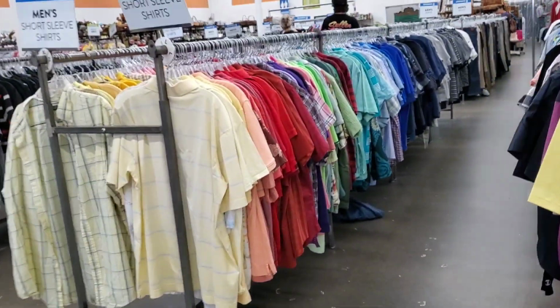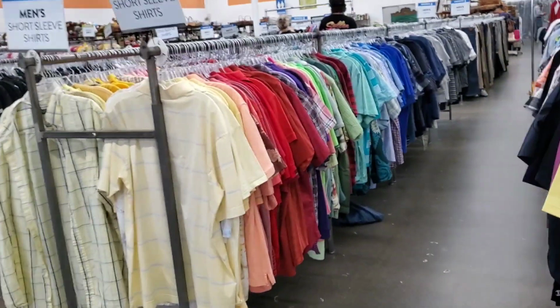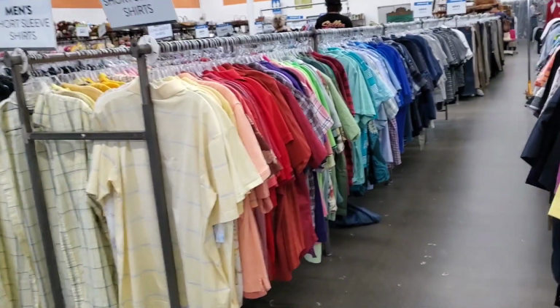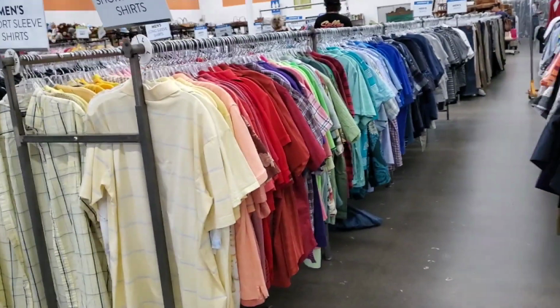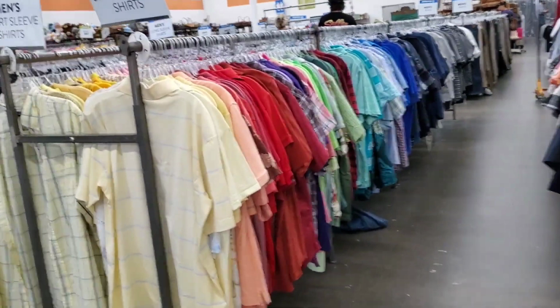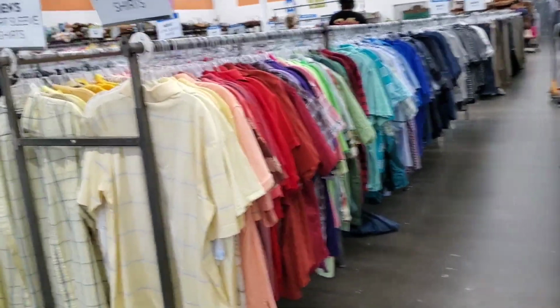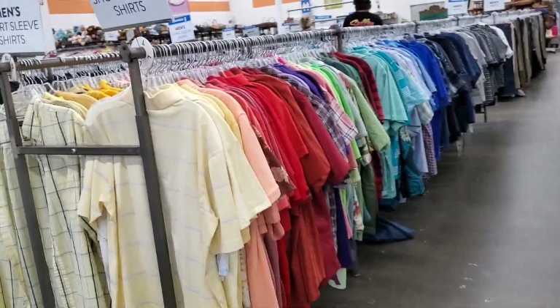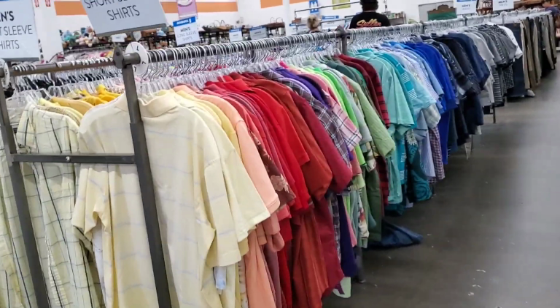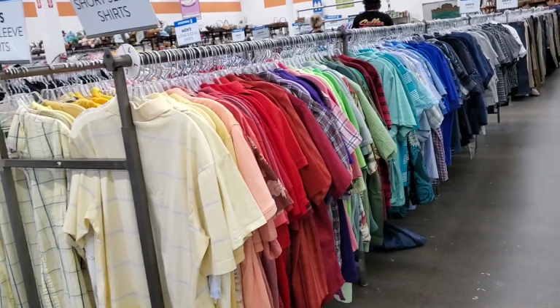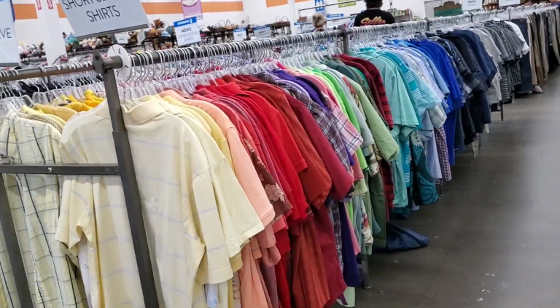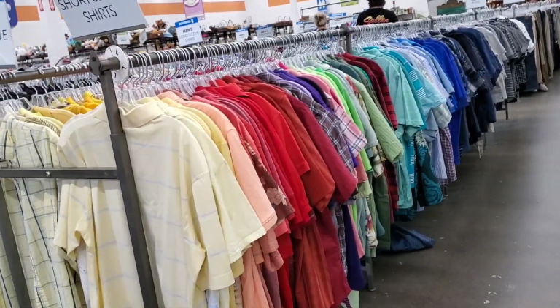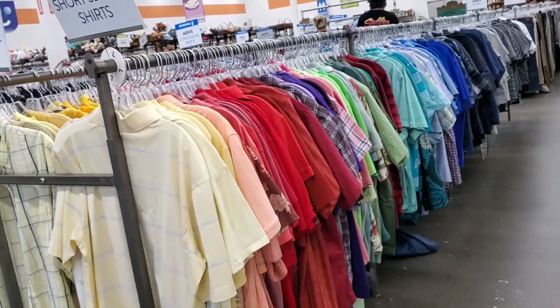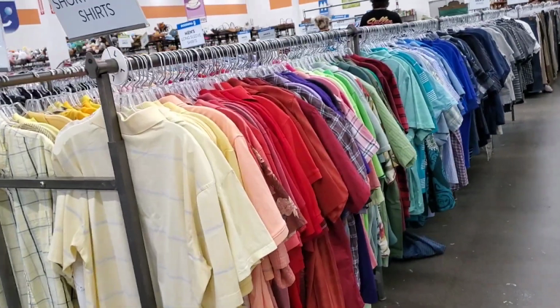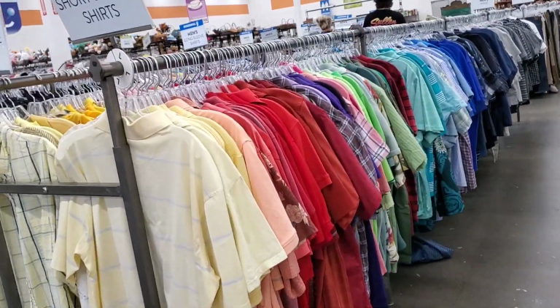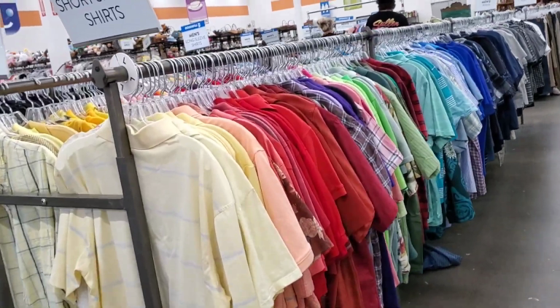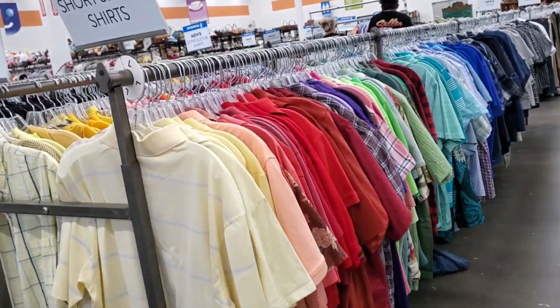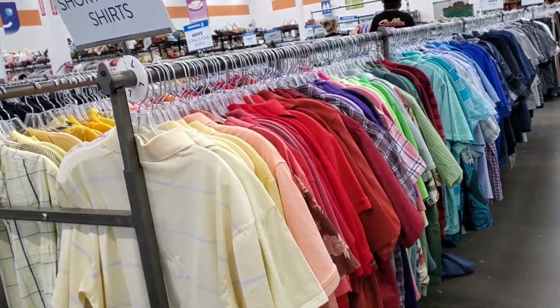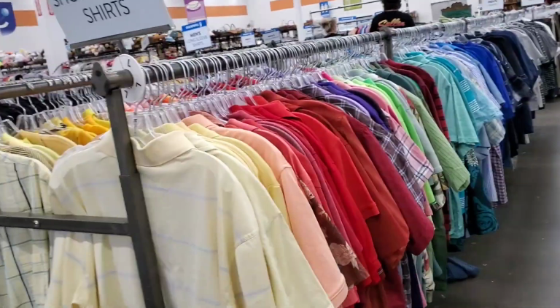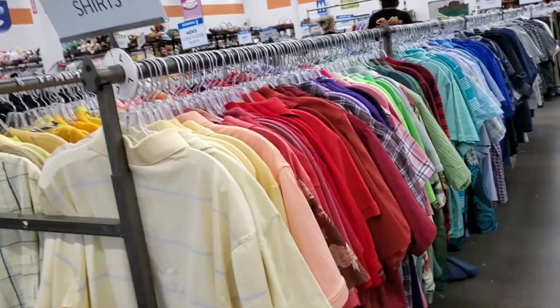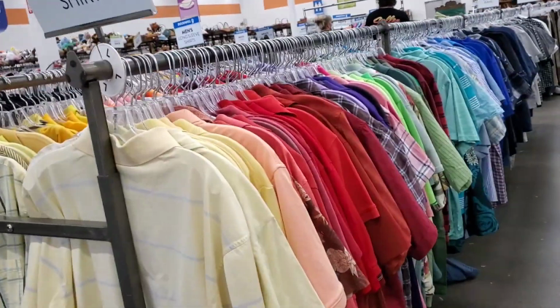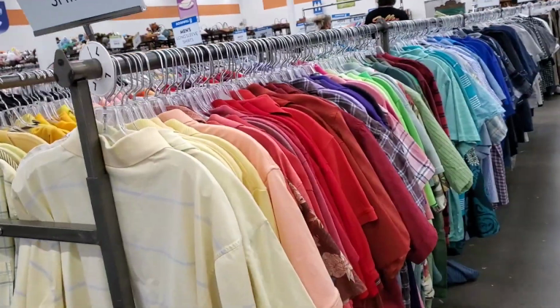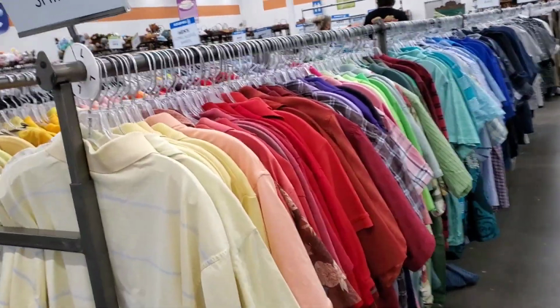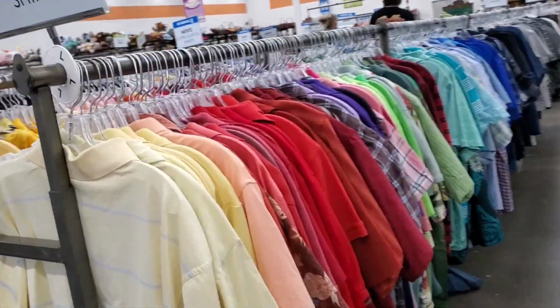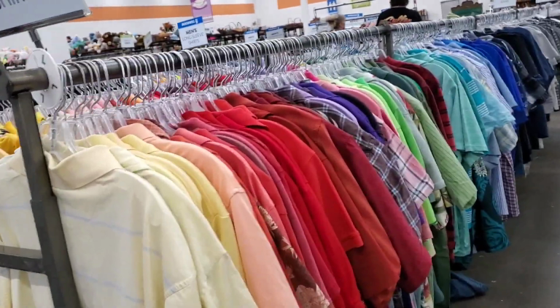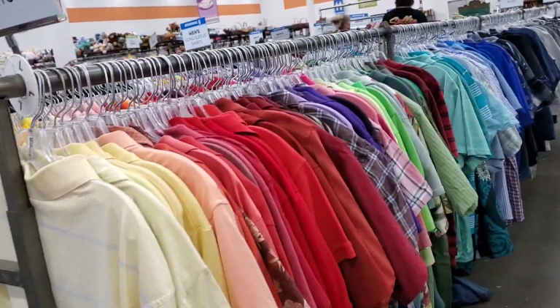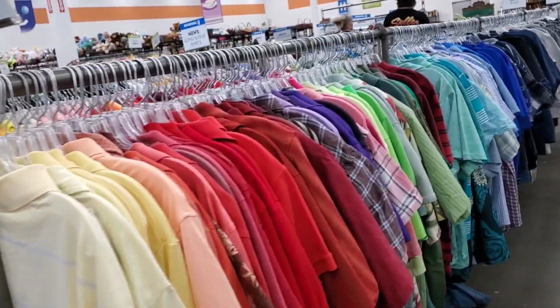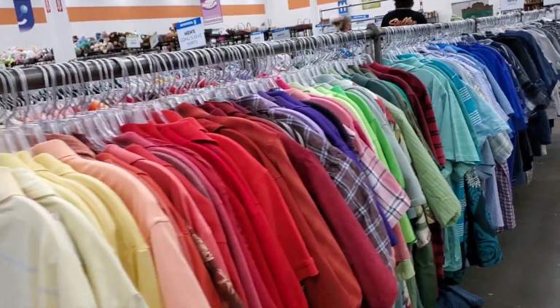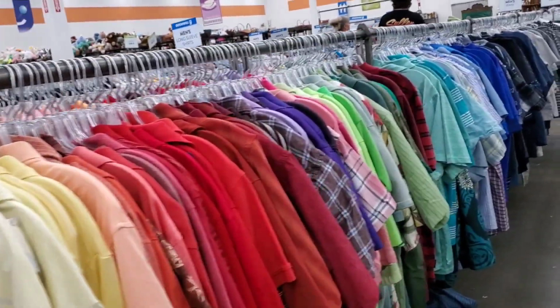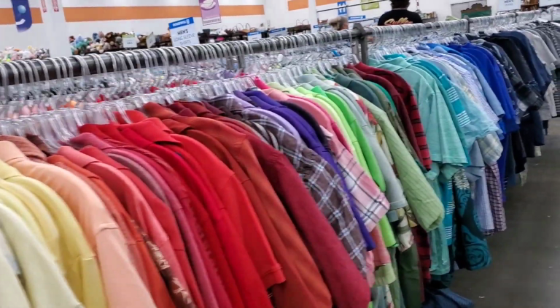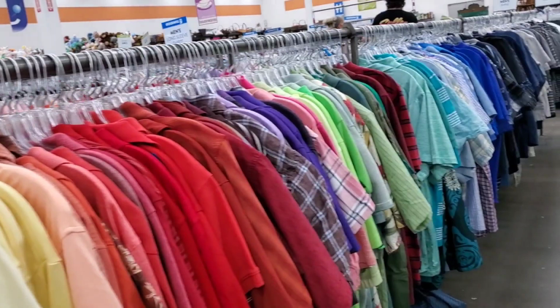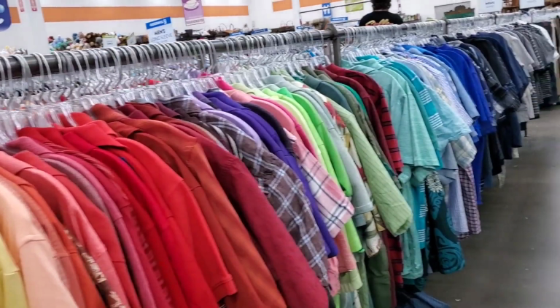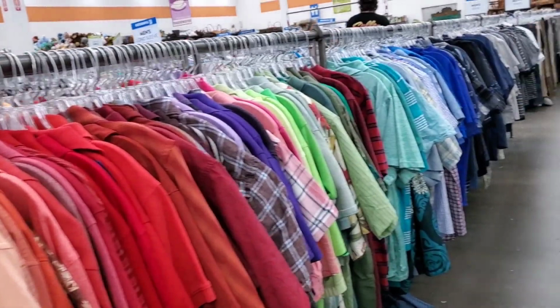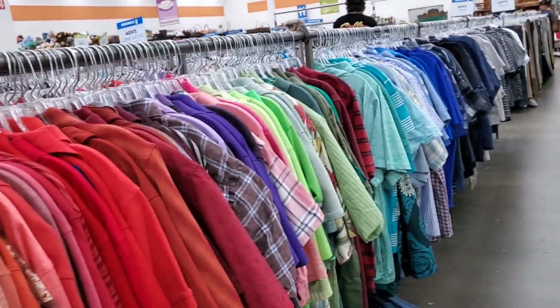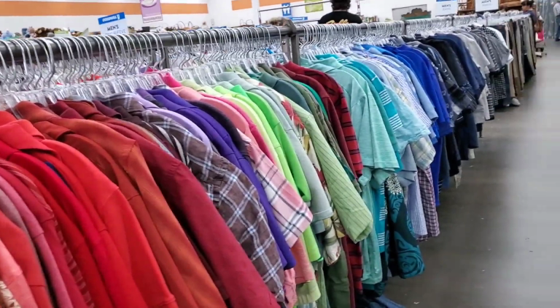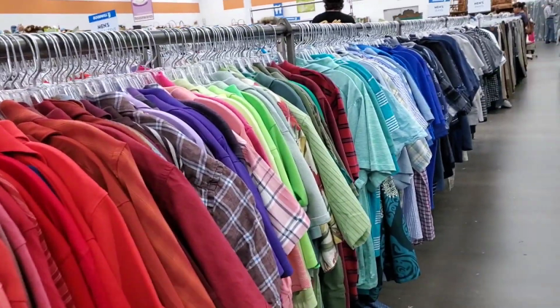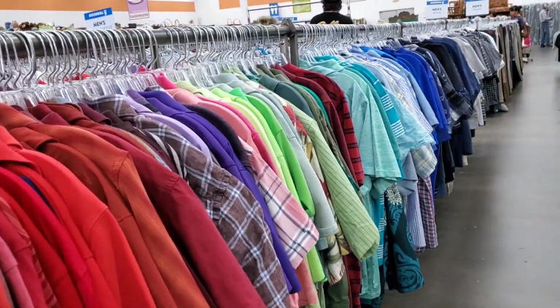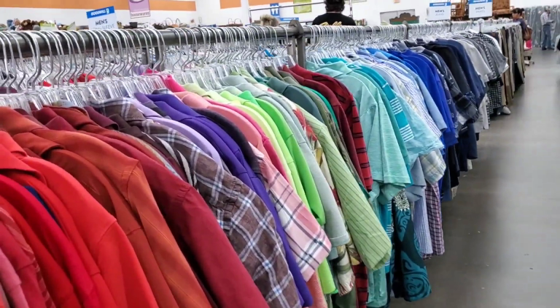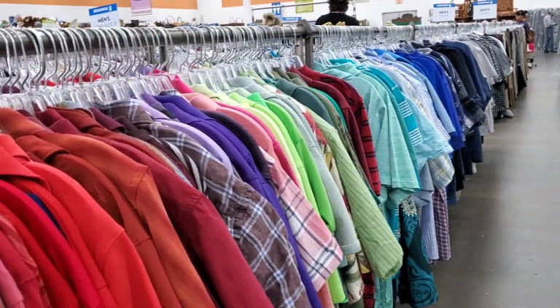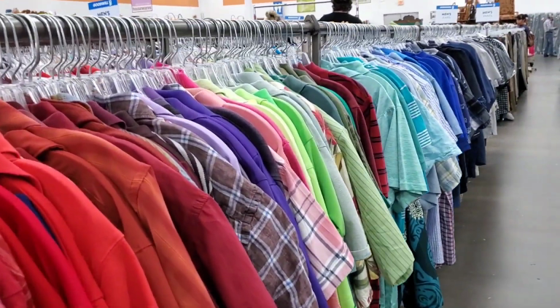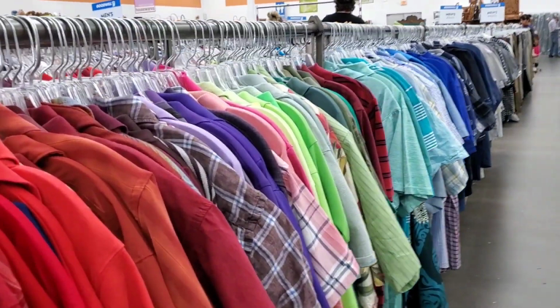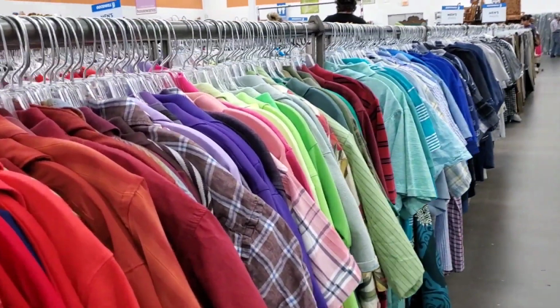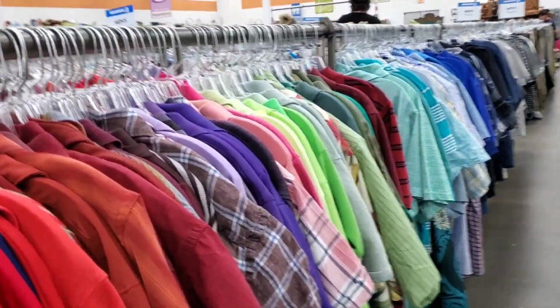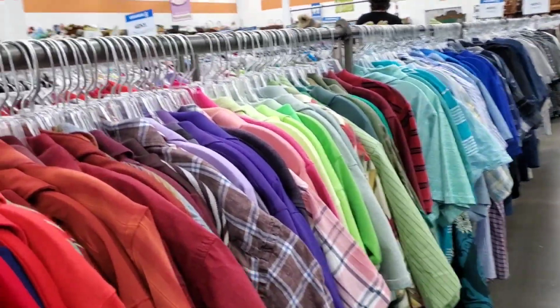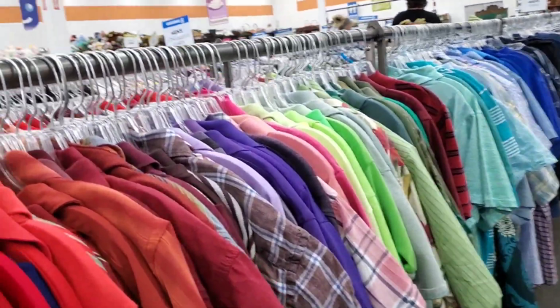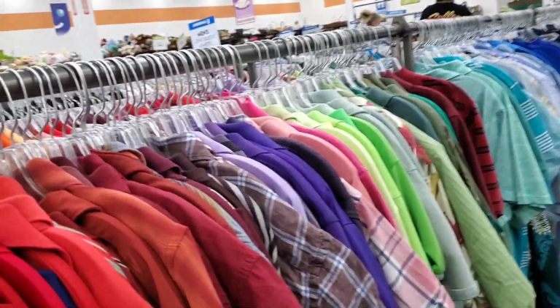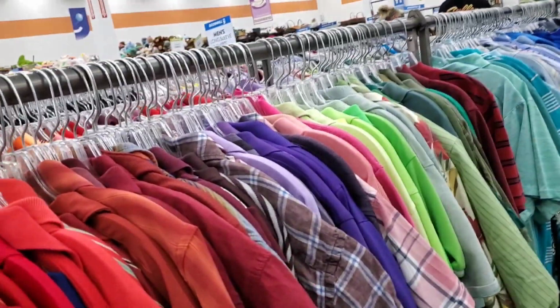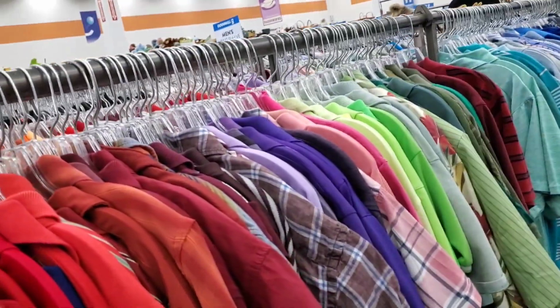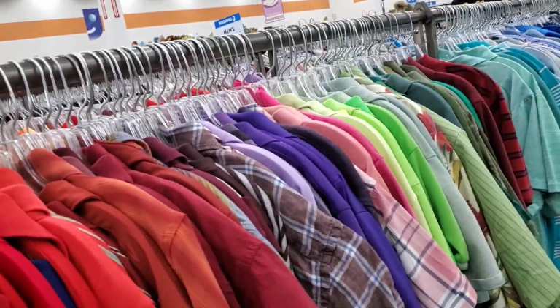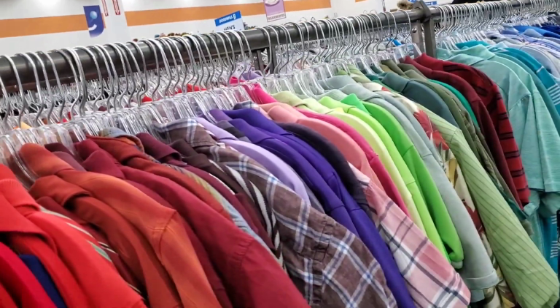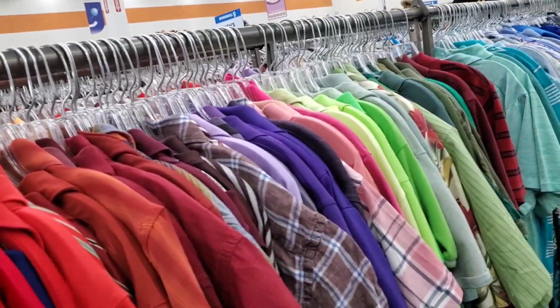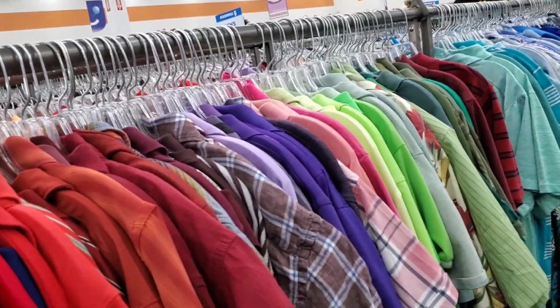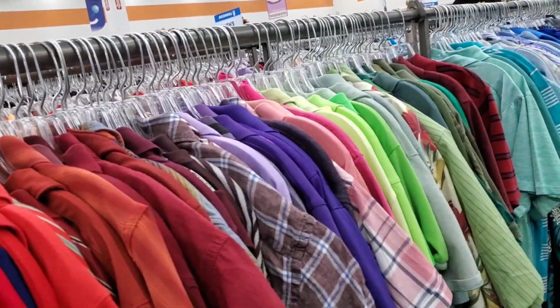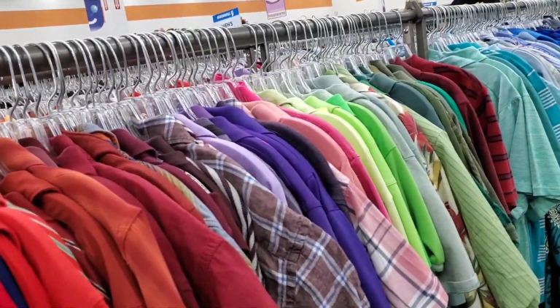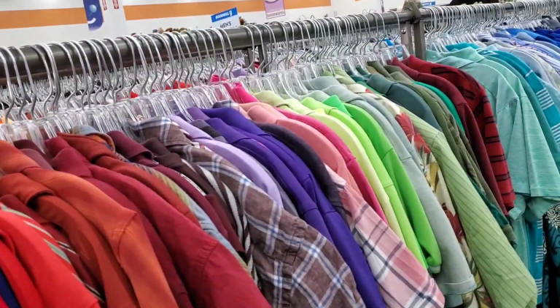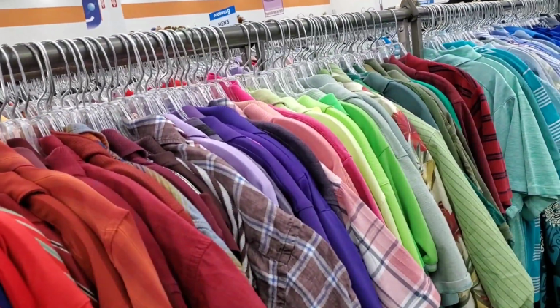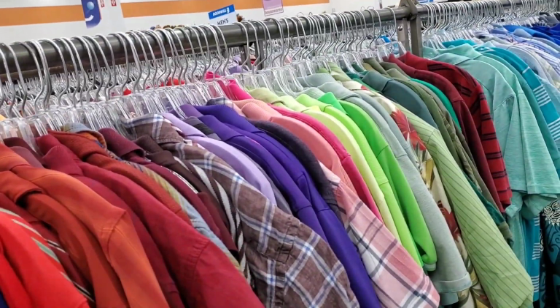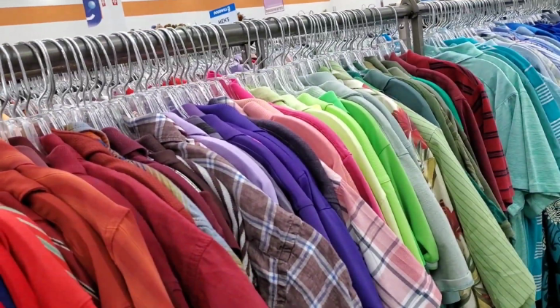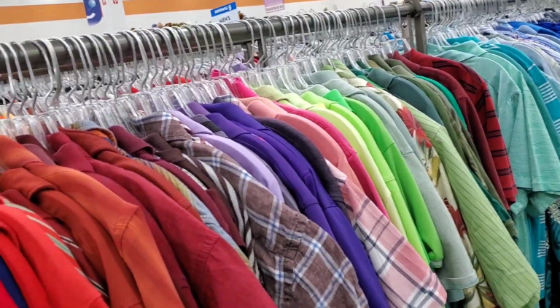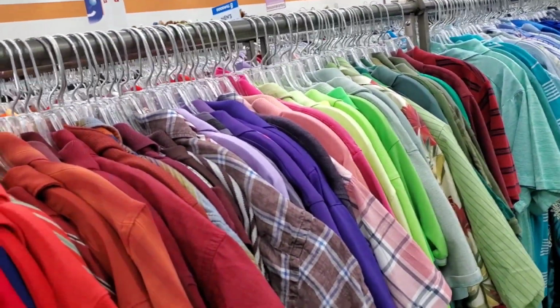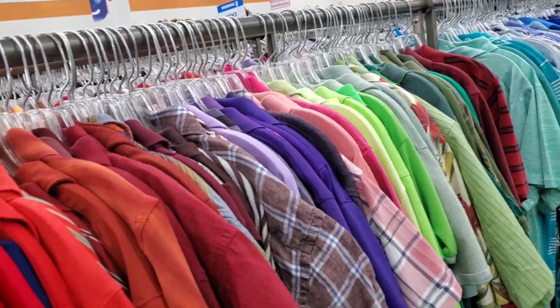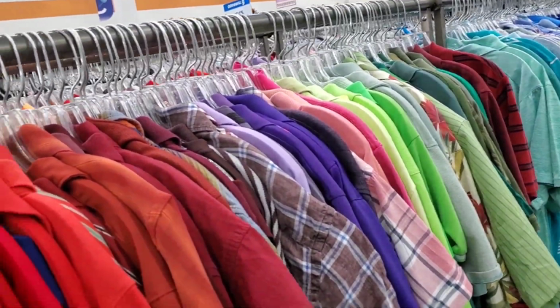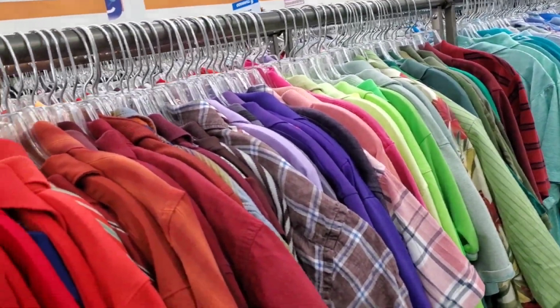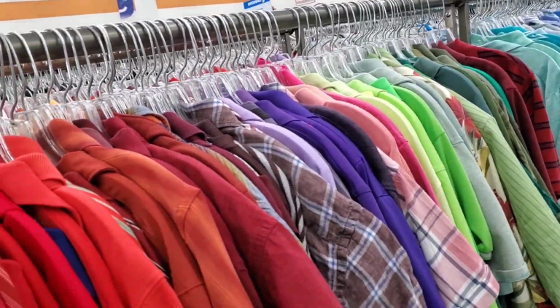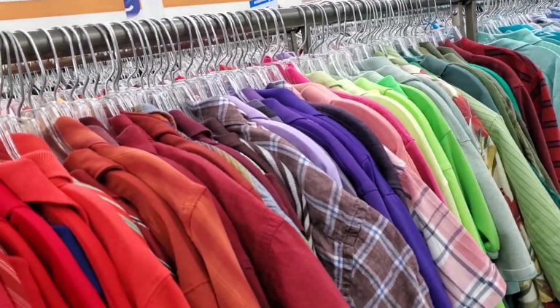So I guess when you get out of work early, because it's a slow day, what else do you do but go to the Goodwill.